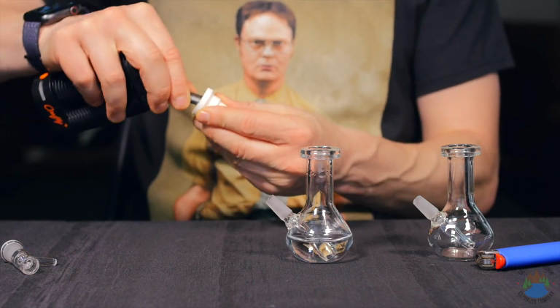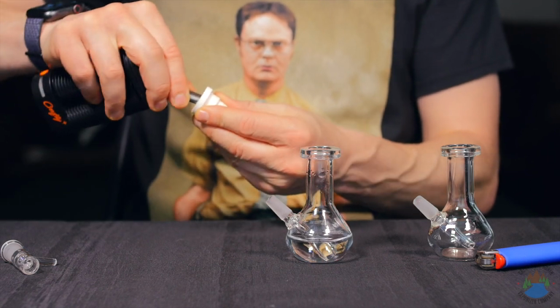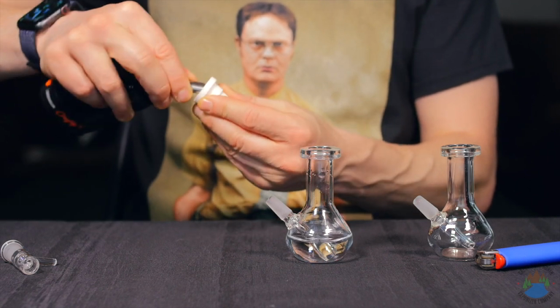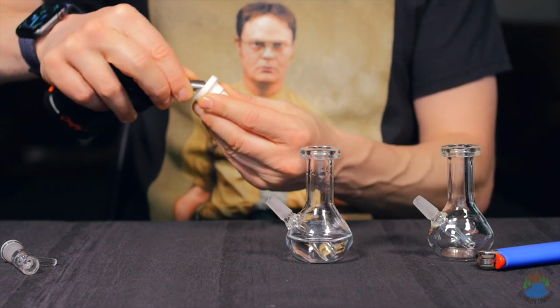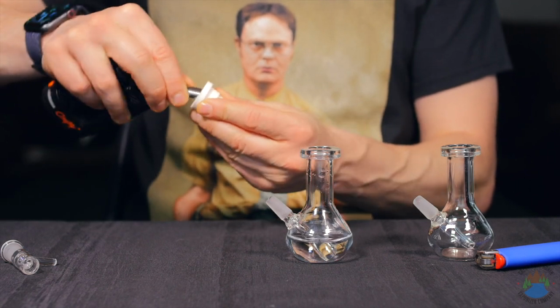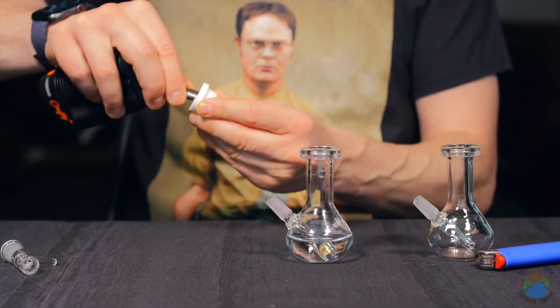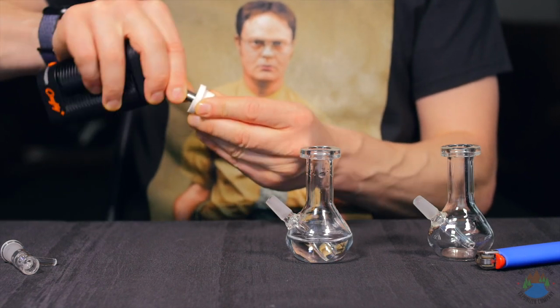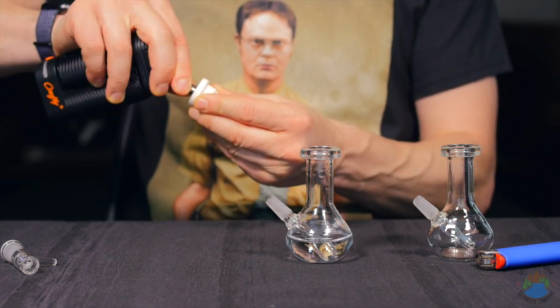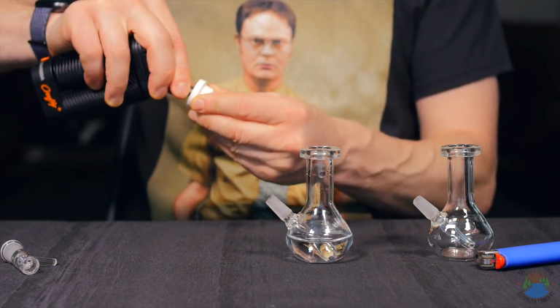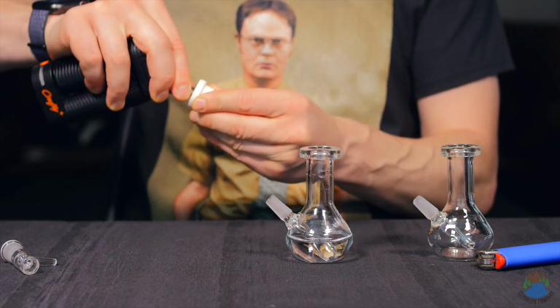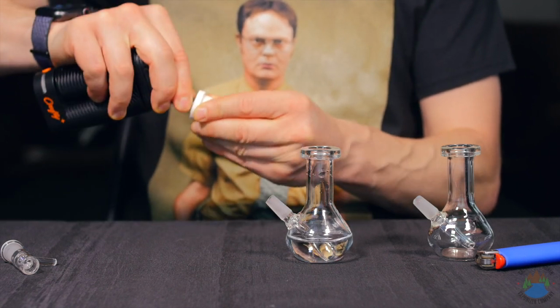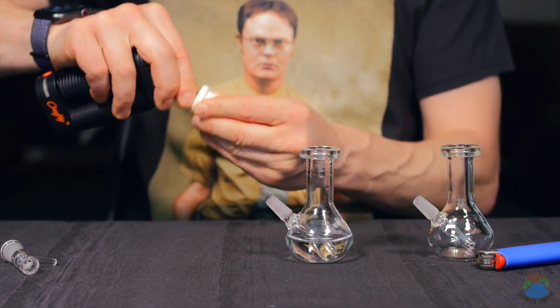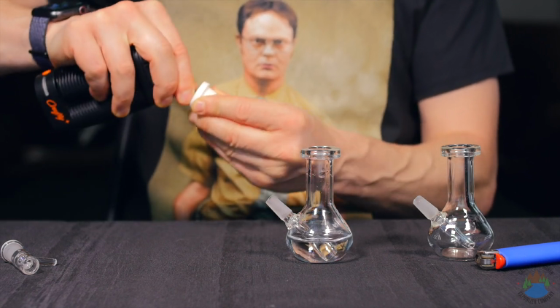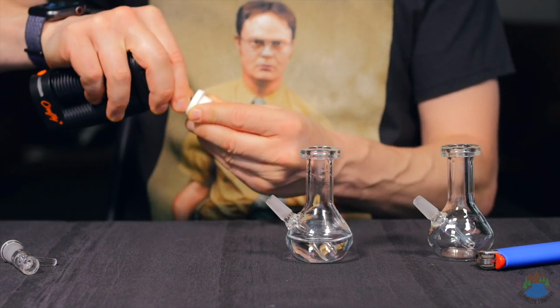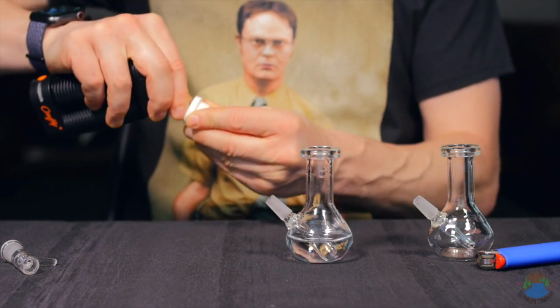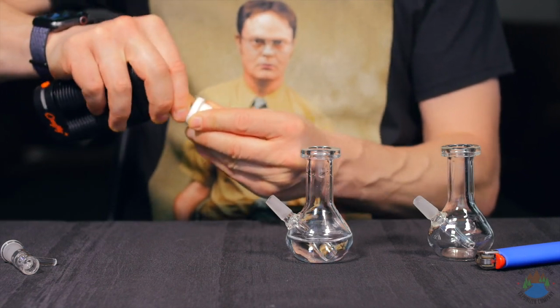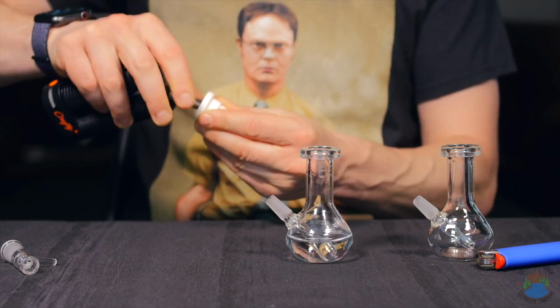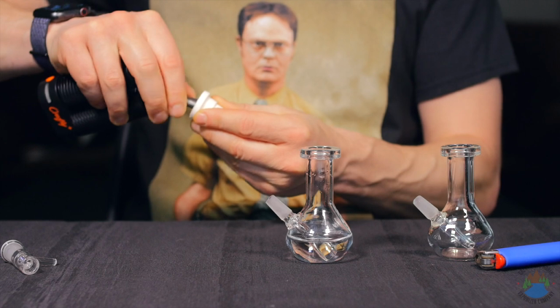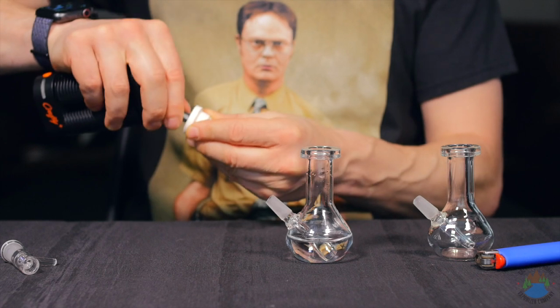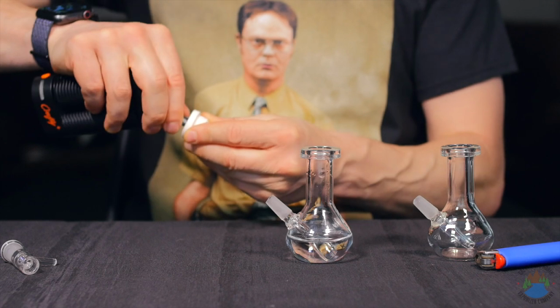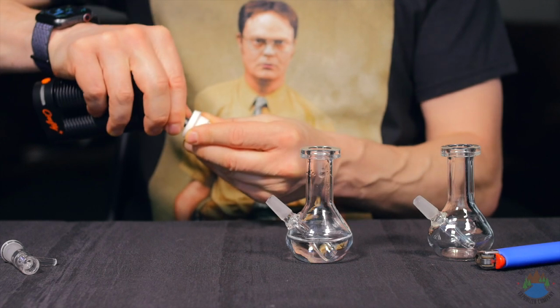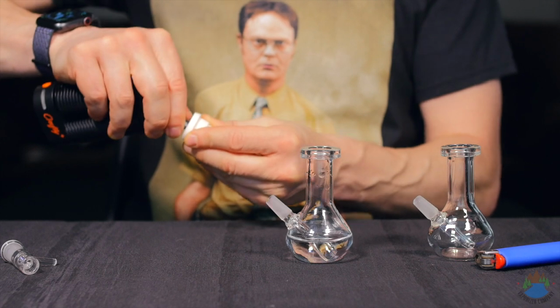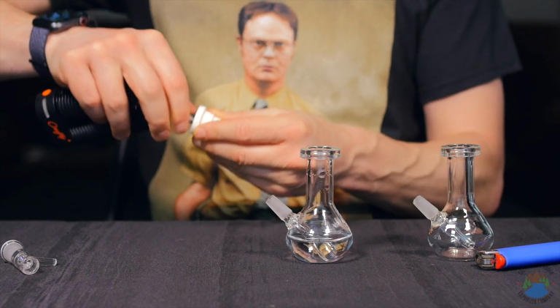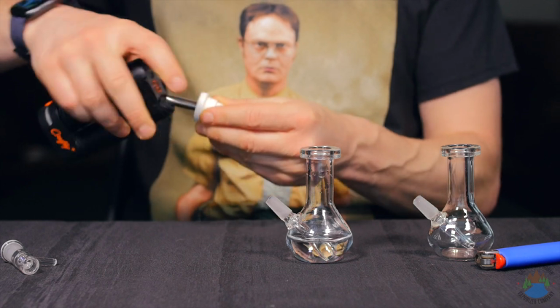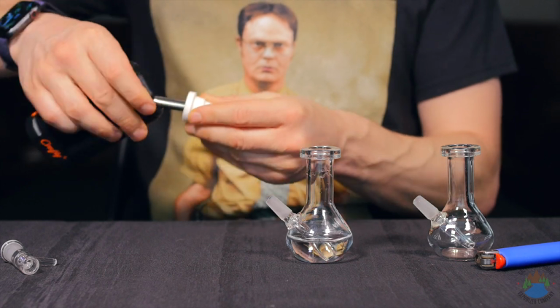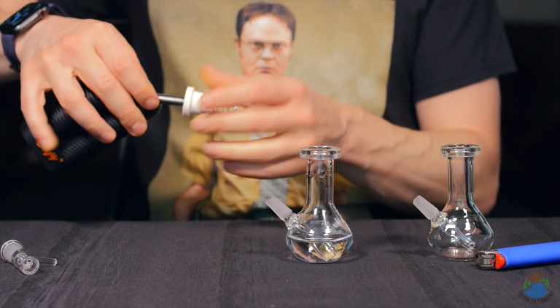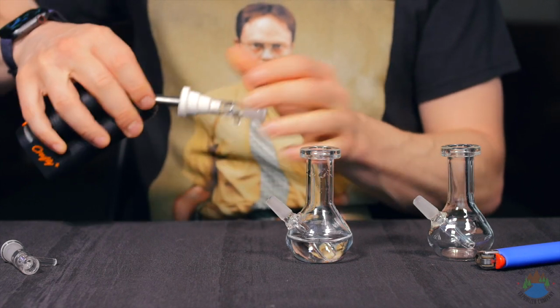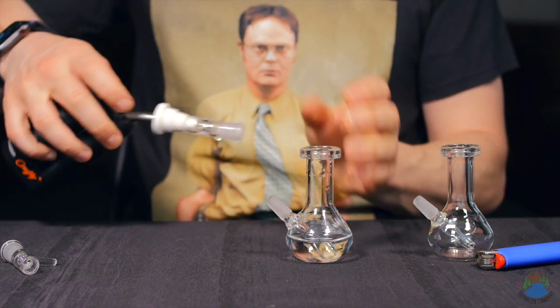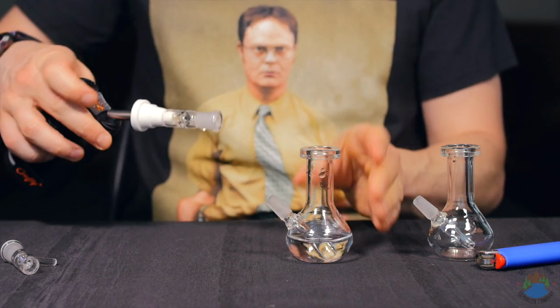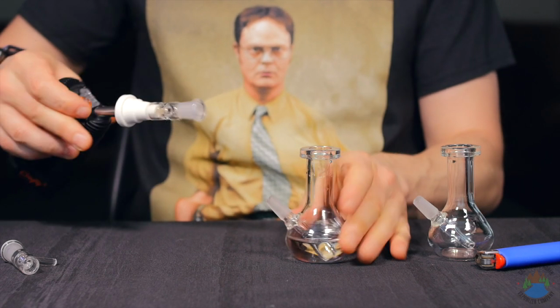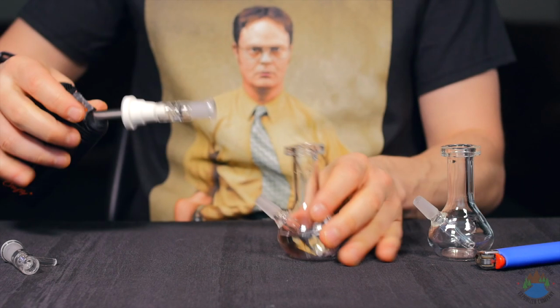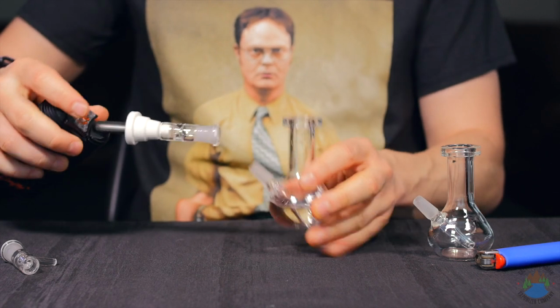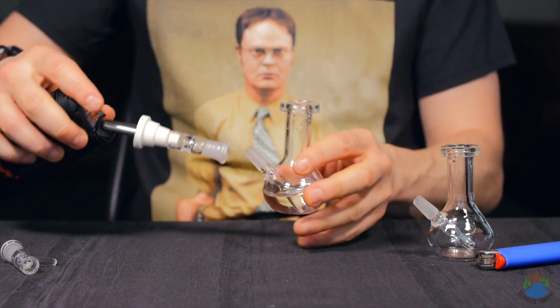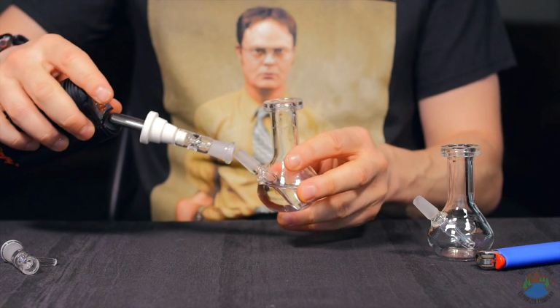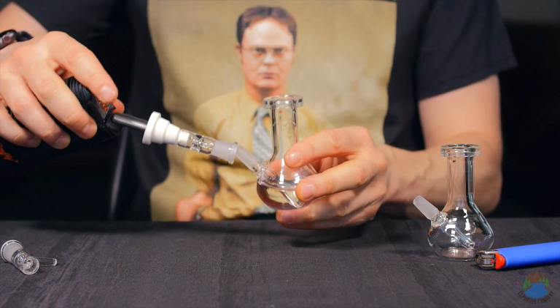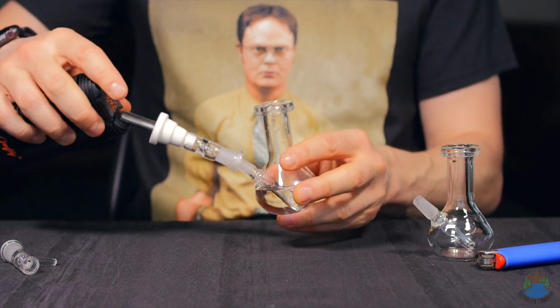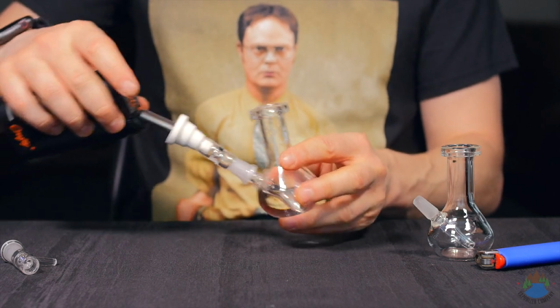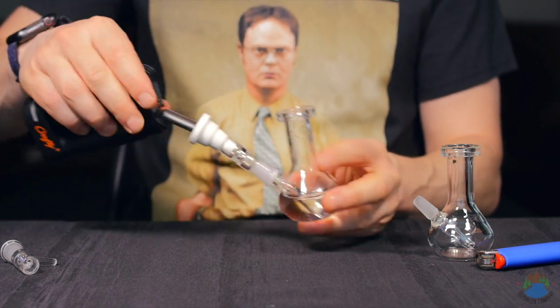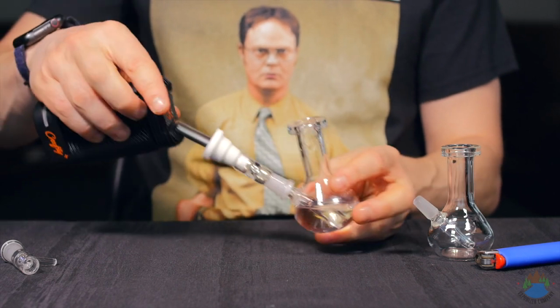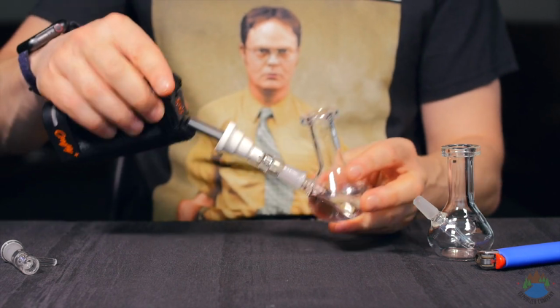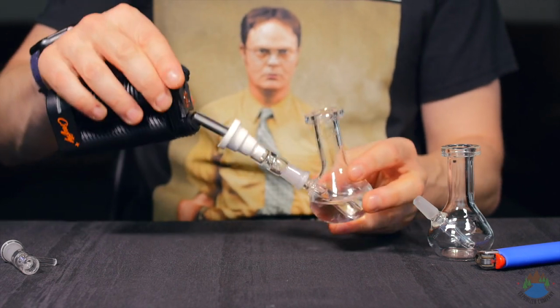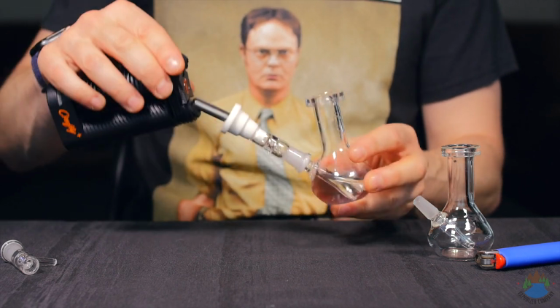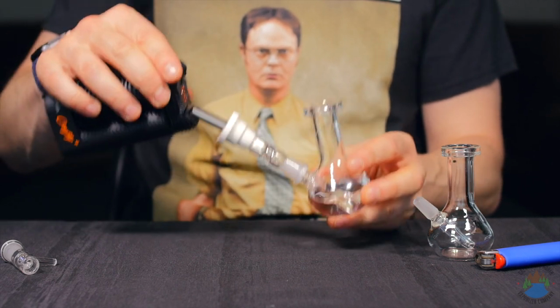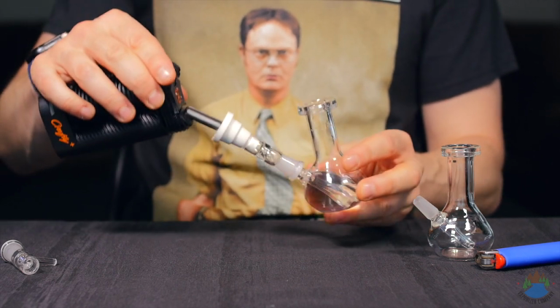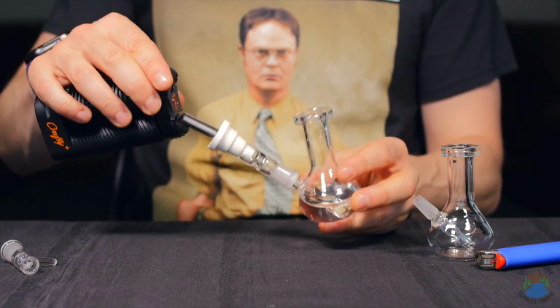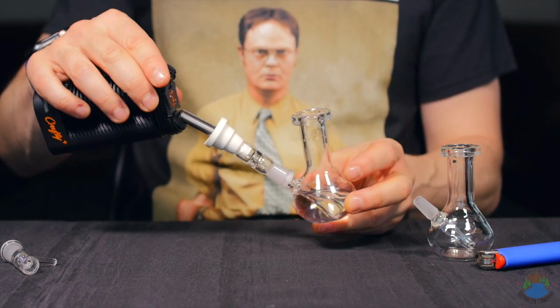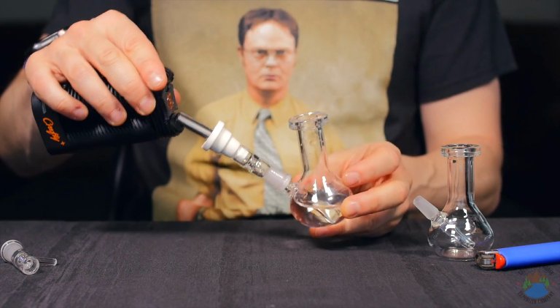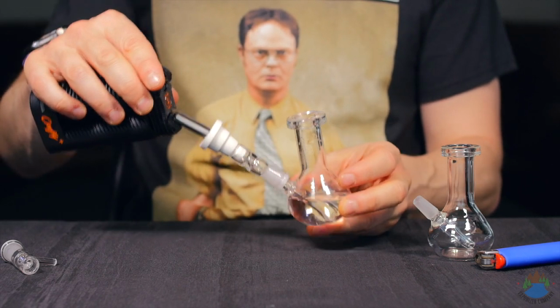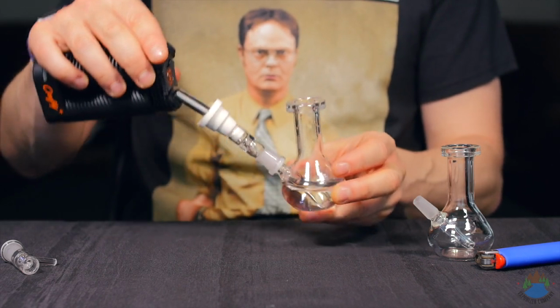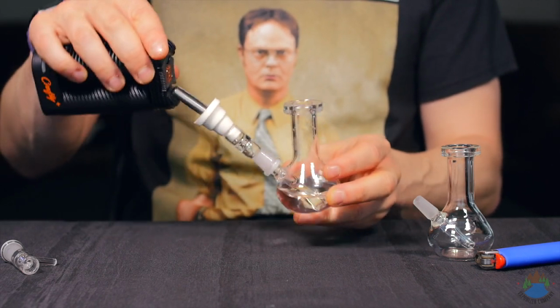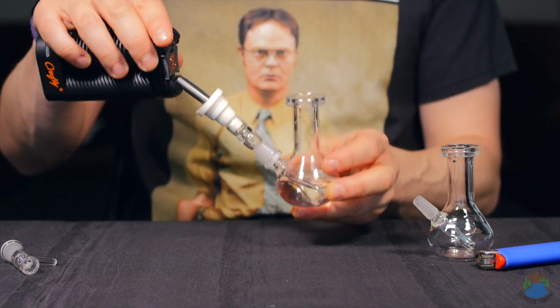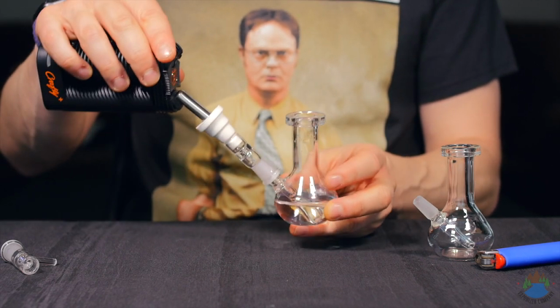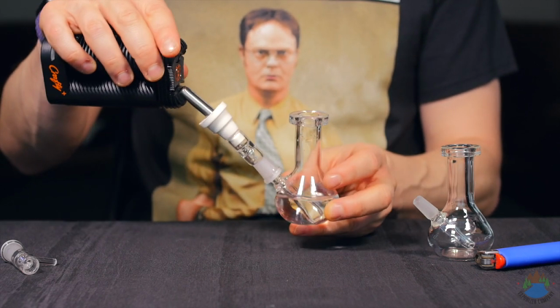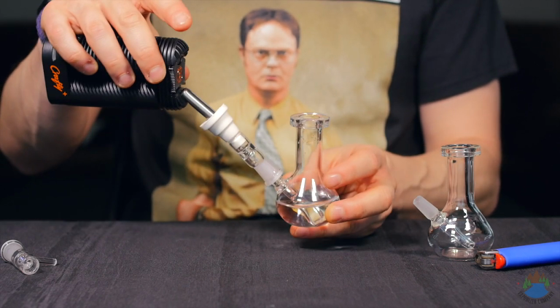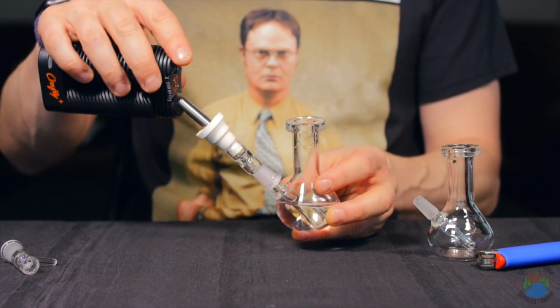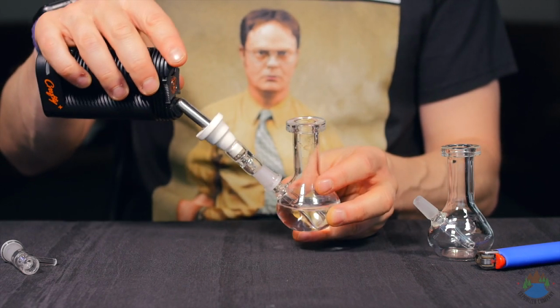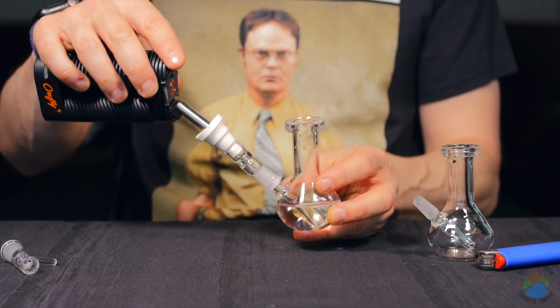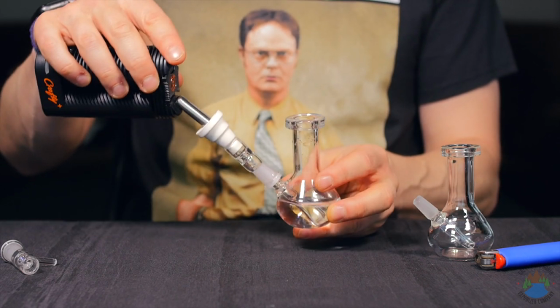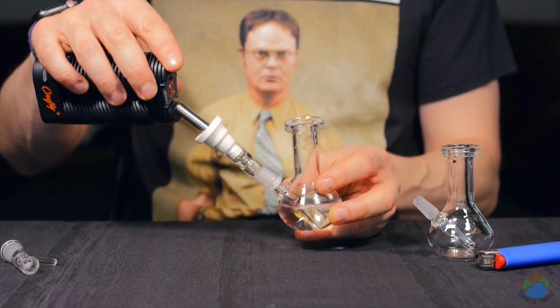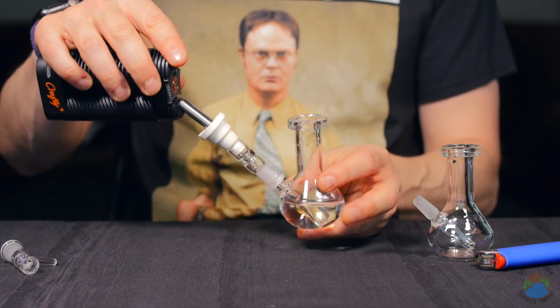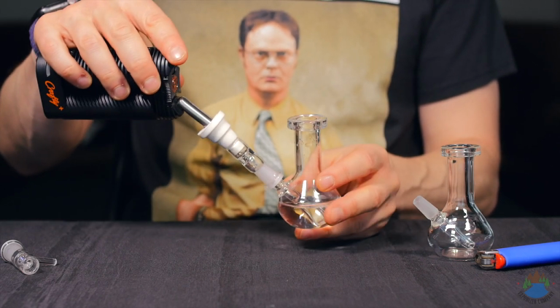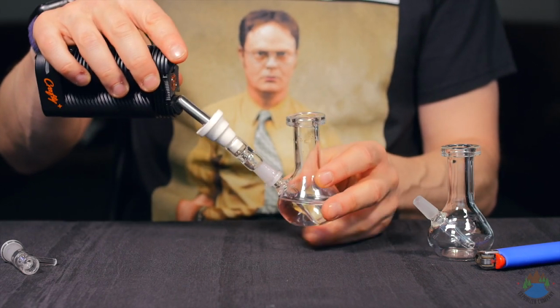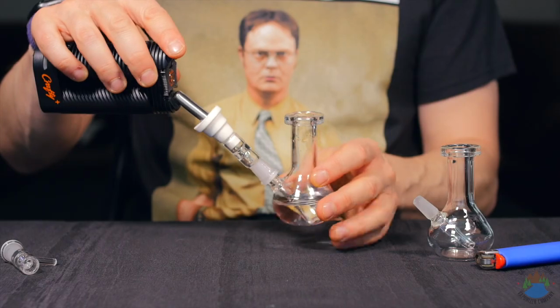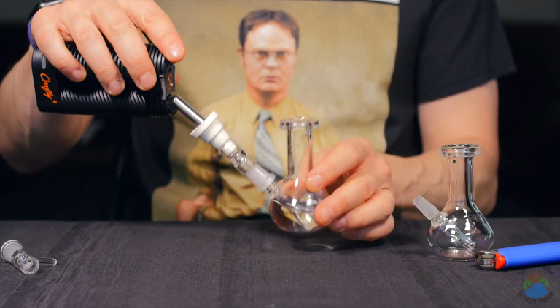Here it is with a Crafty+ — just put the mouthpiece right in there like that, and there you go, that's going to interface. I can use that on the go to cool it down.